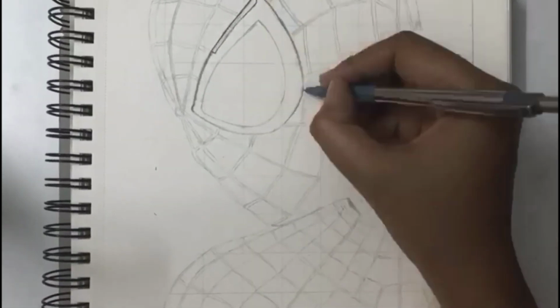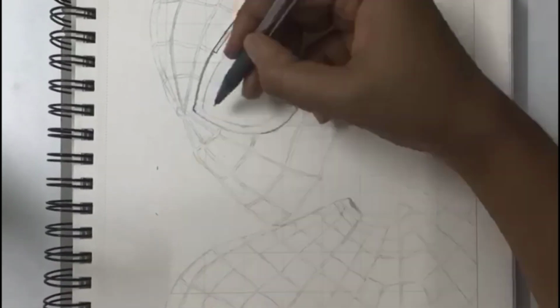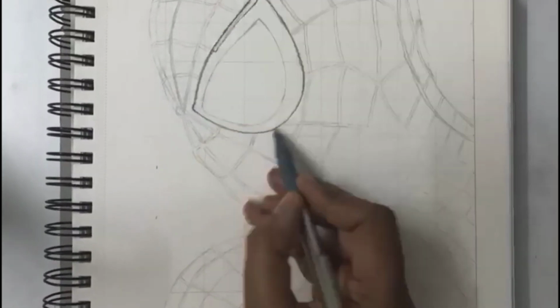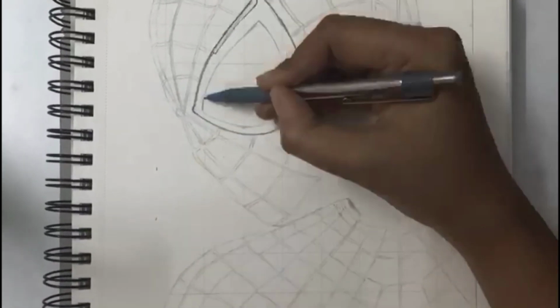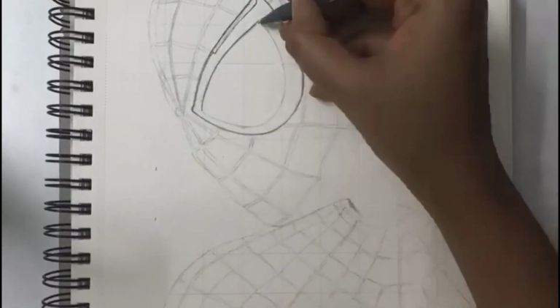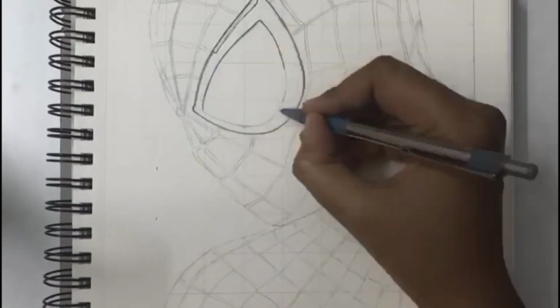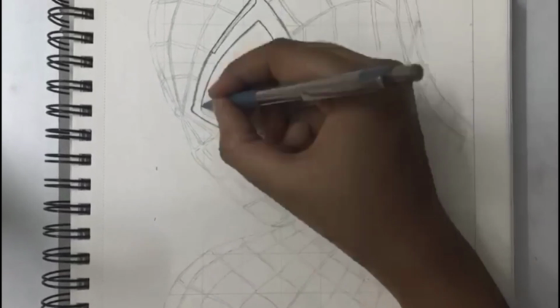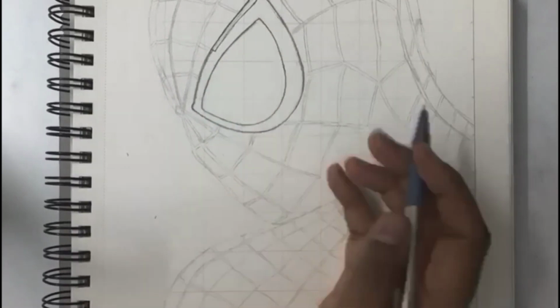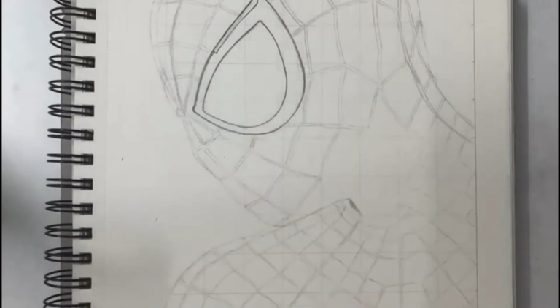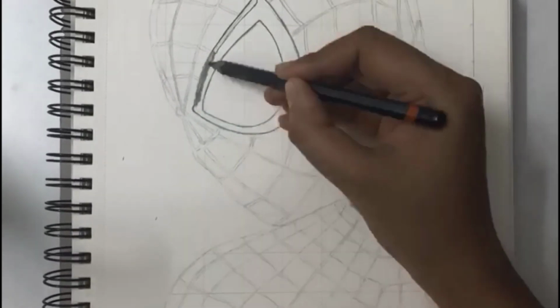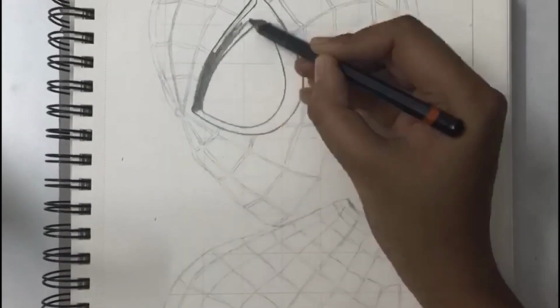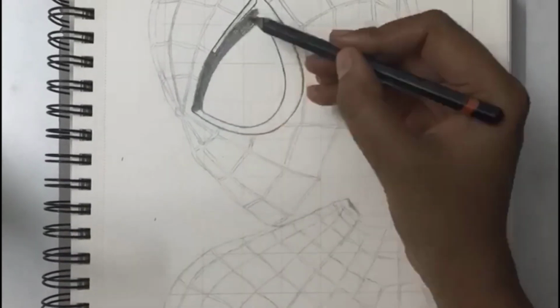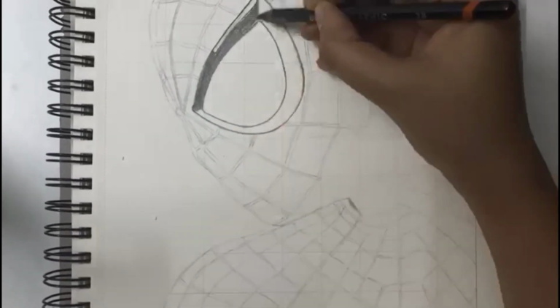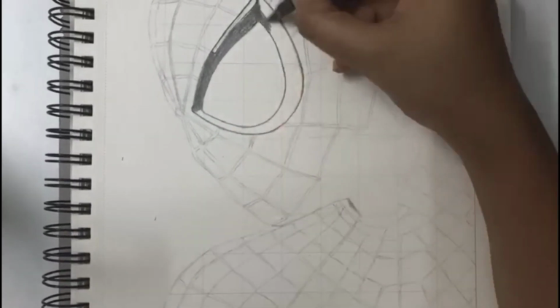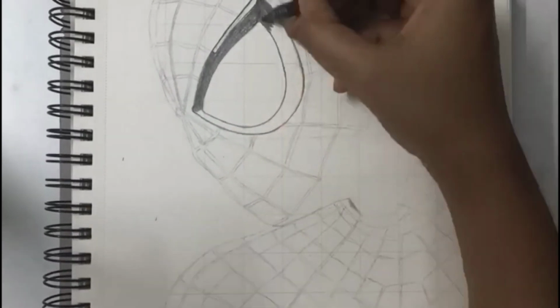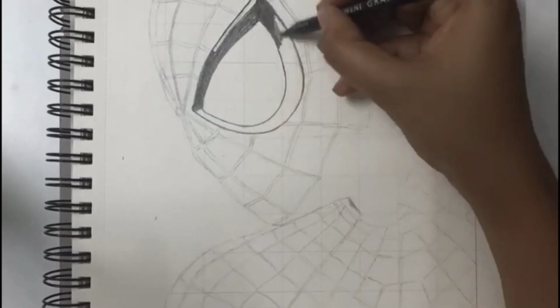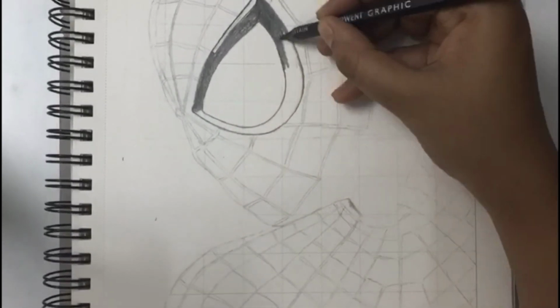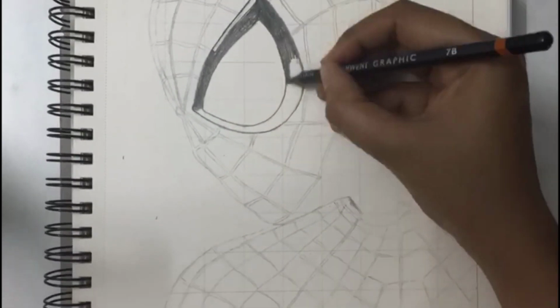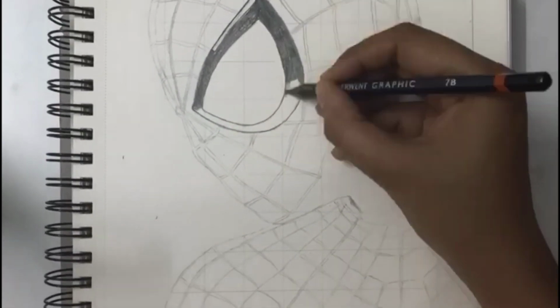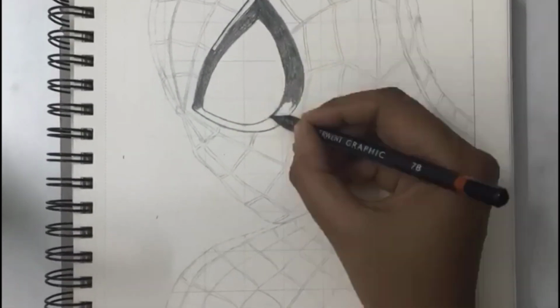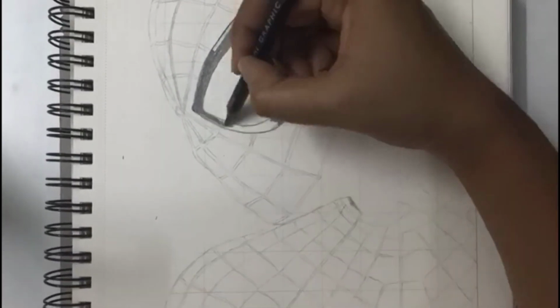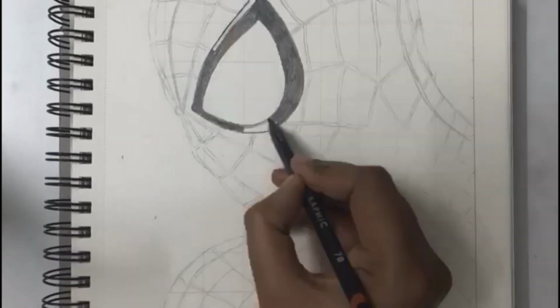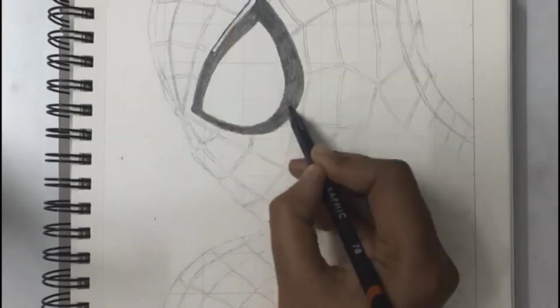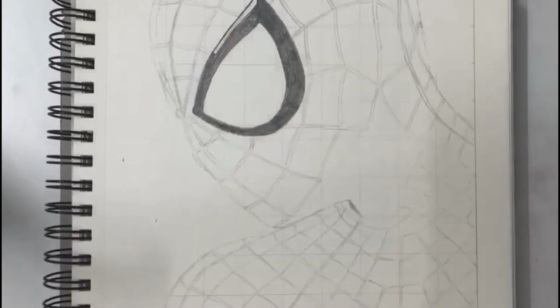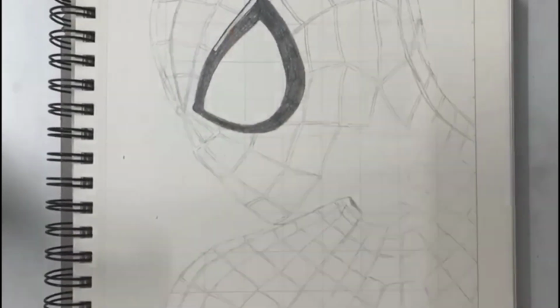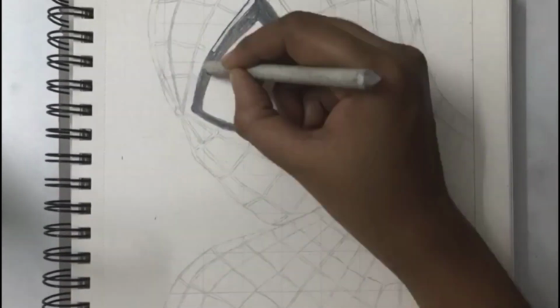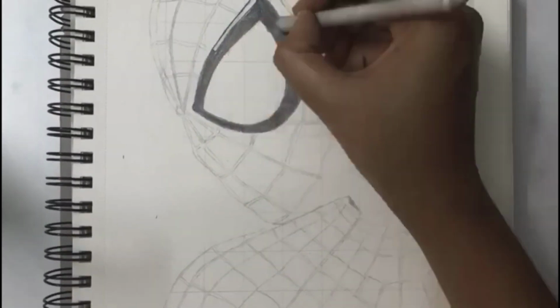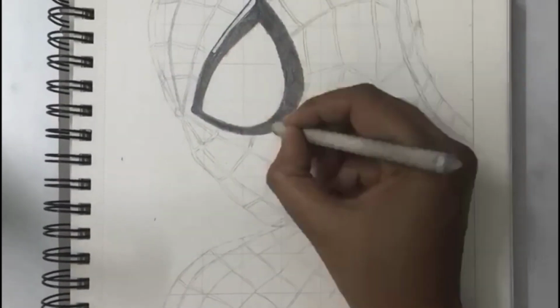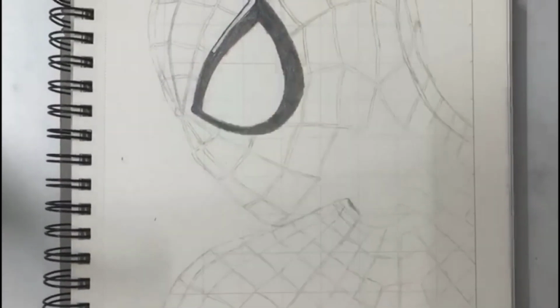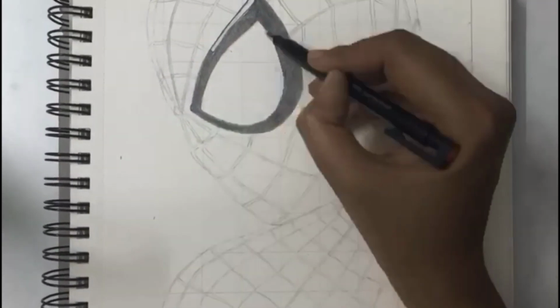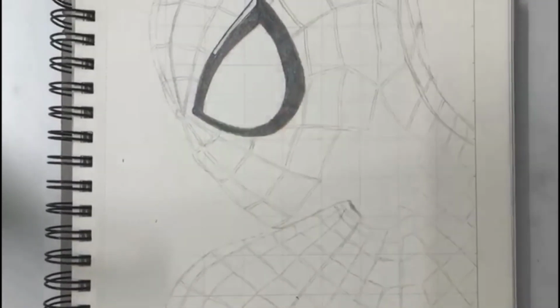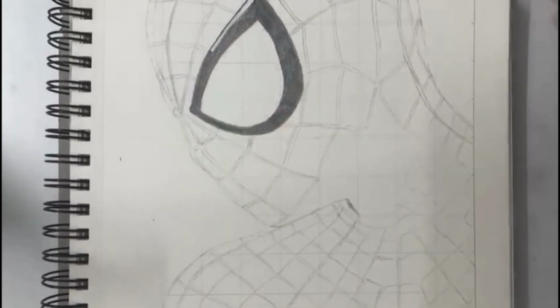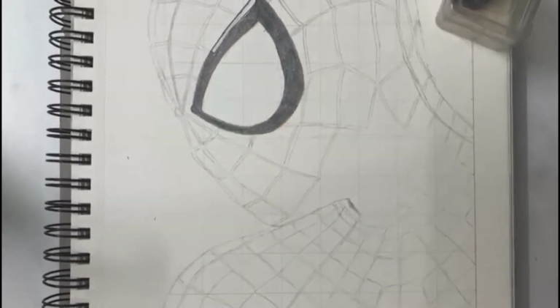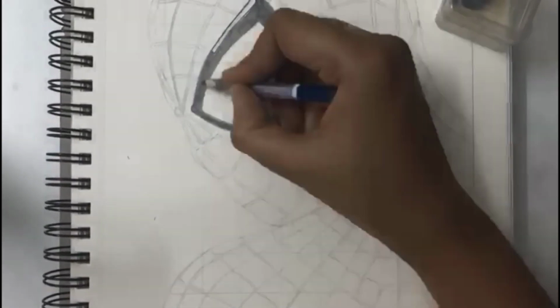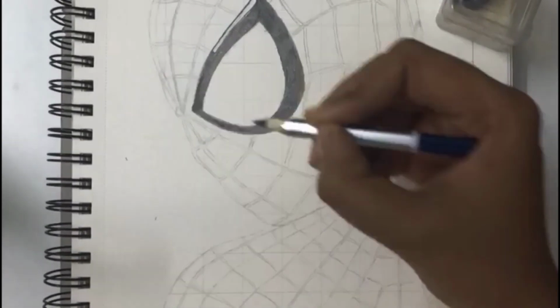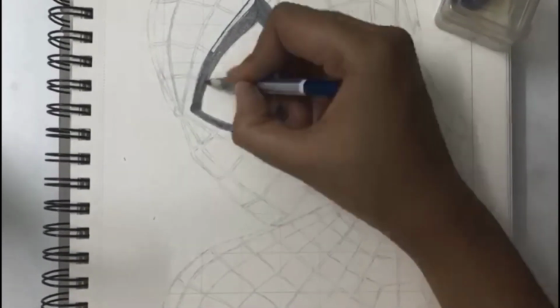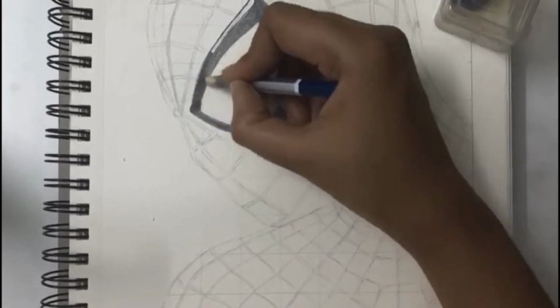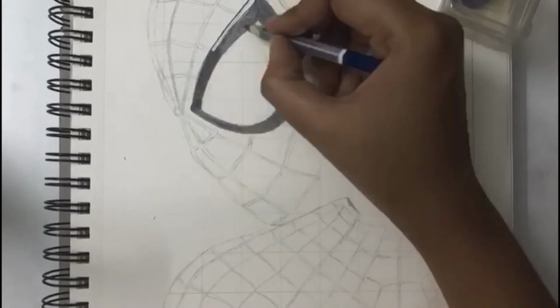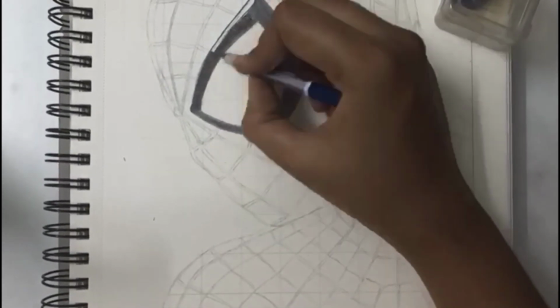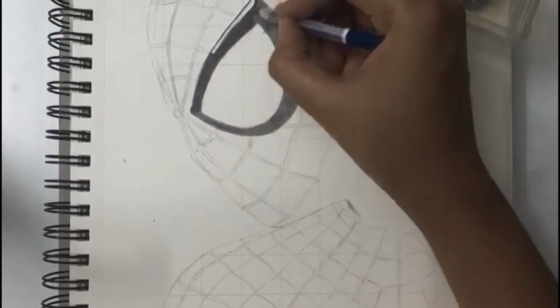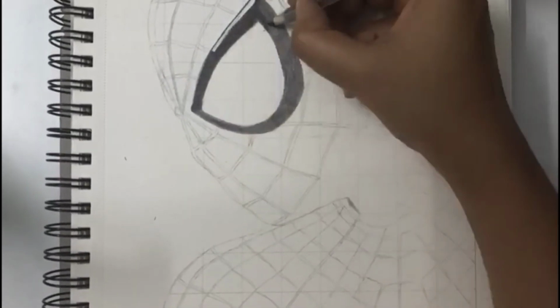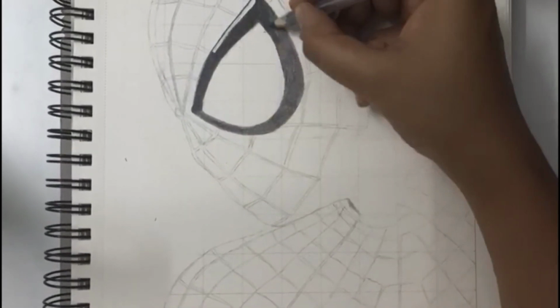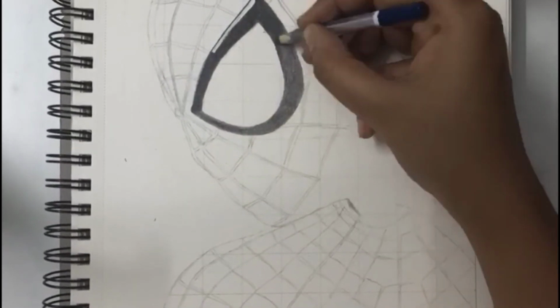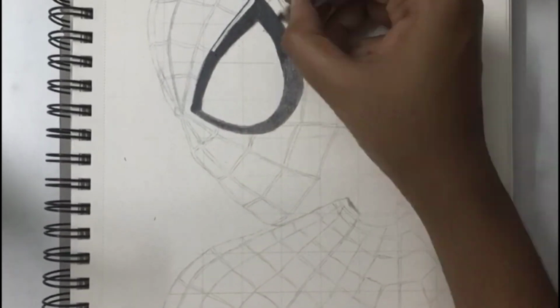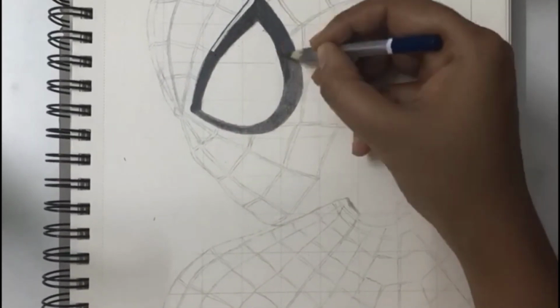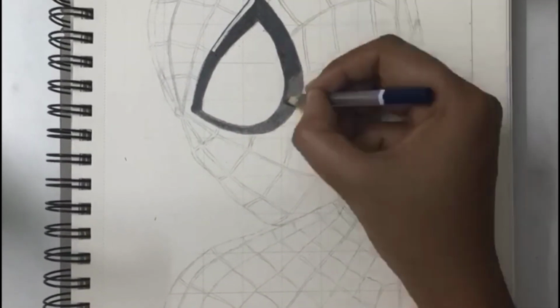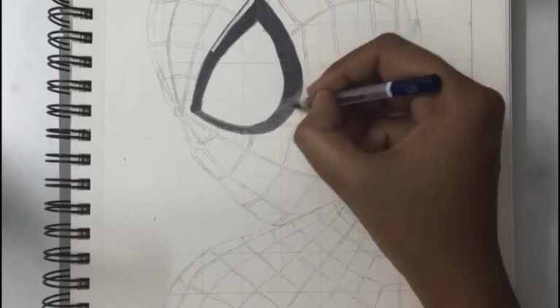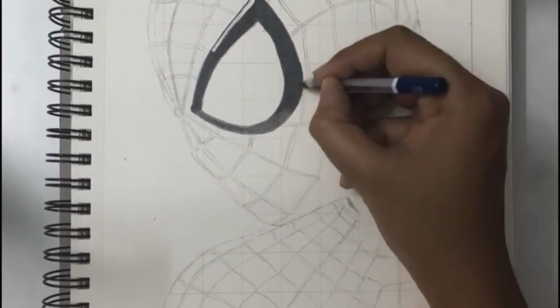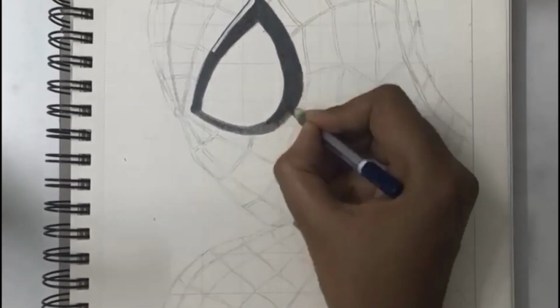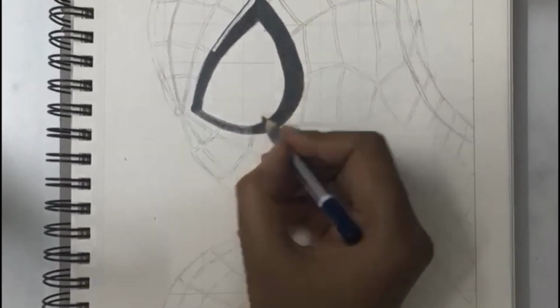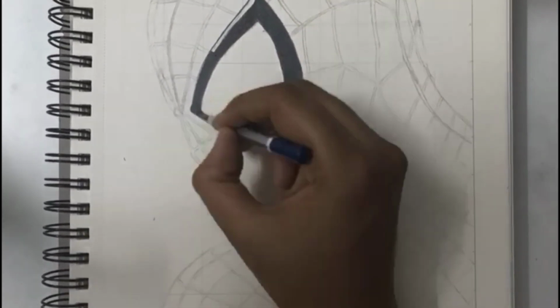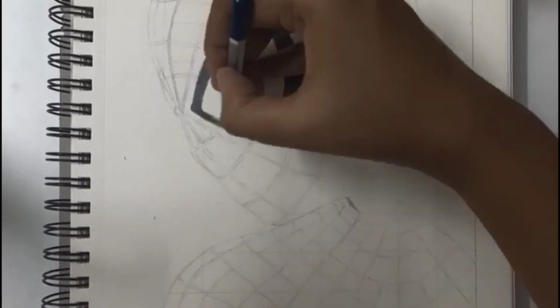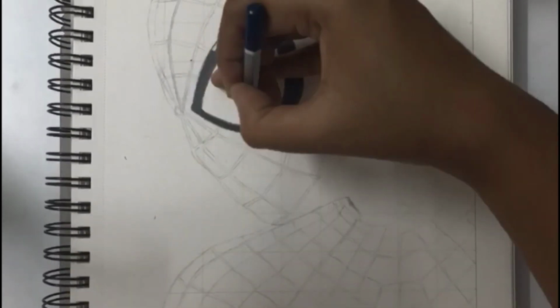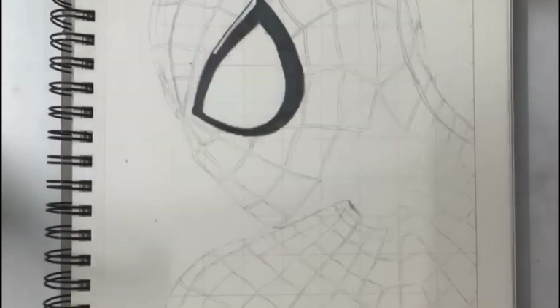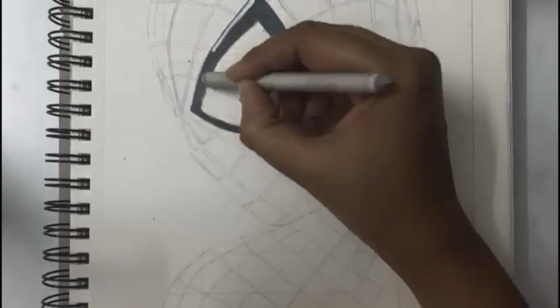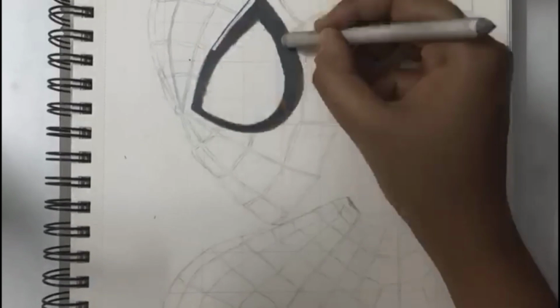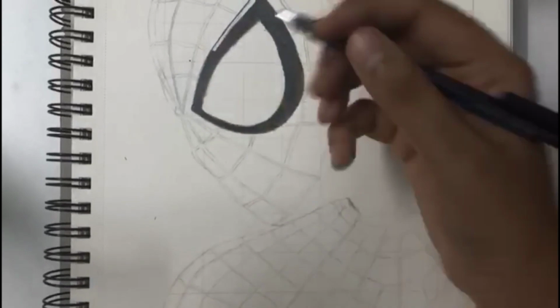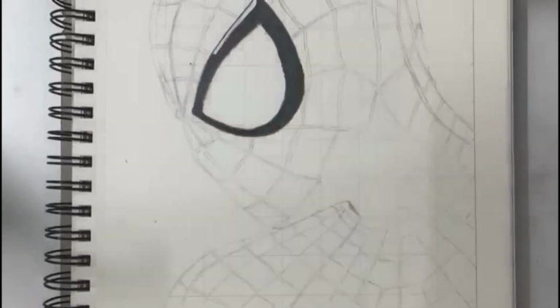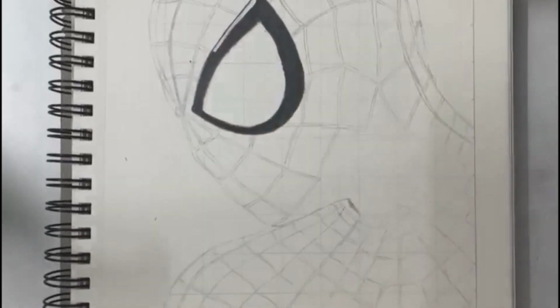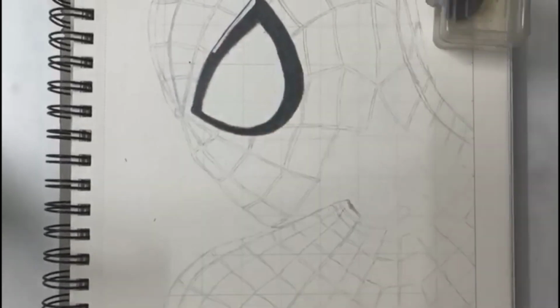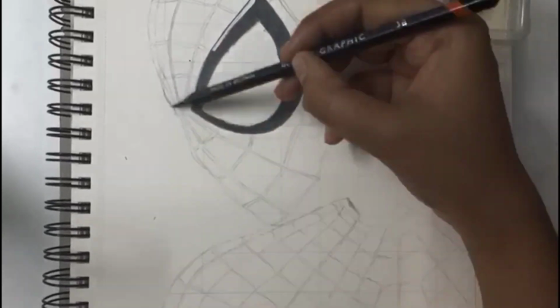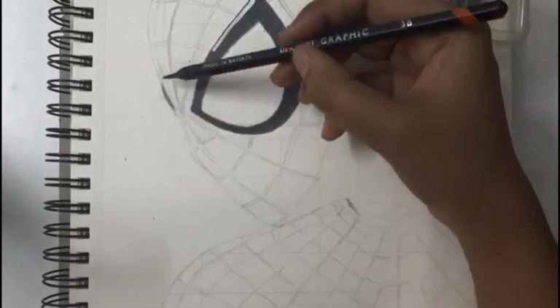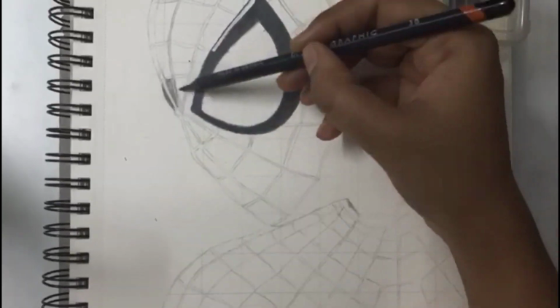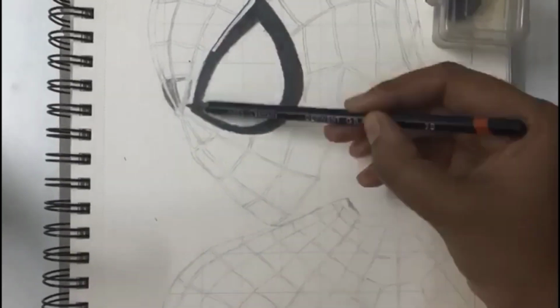First I am drawing the border of the eye. I am using my darkest 12B pencil to fill the border of the eye.